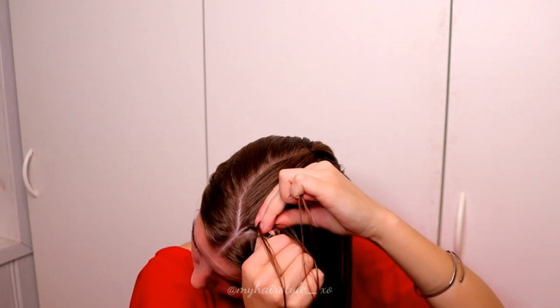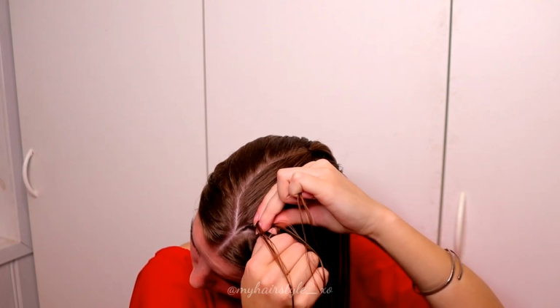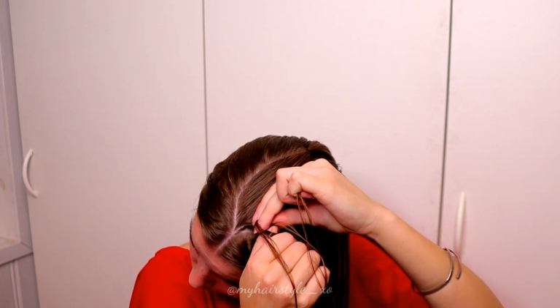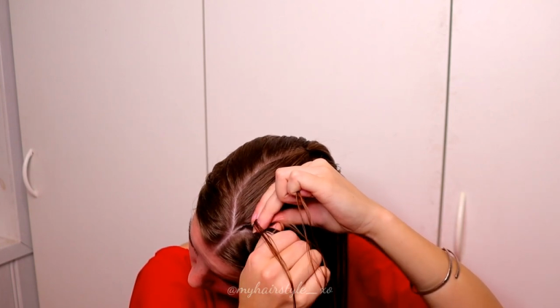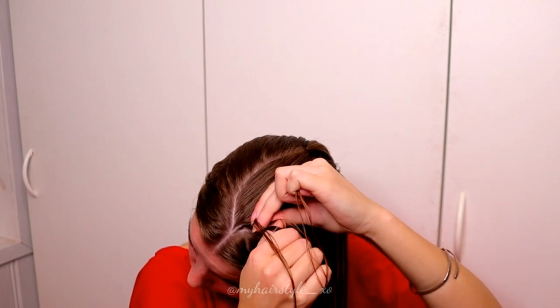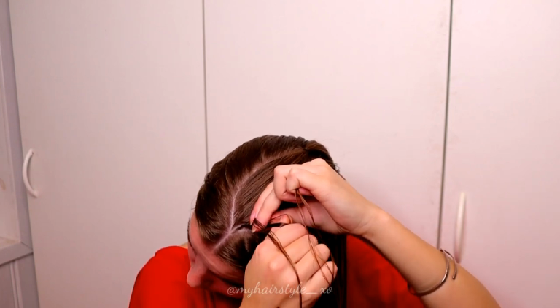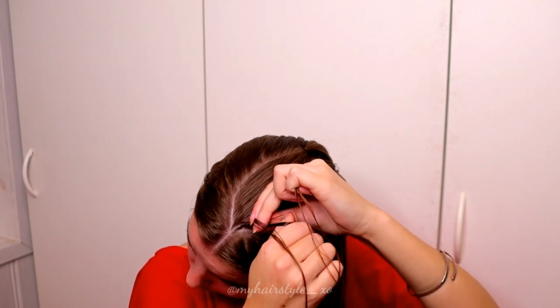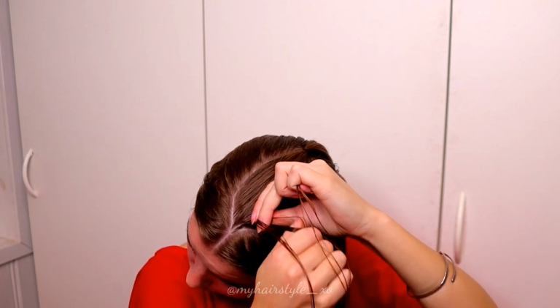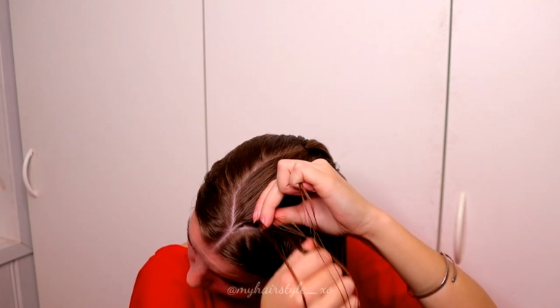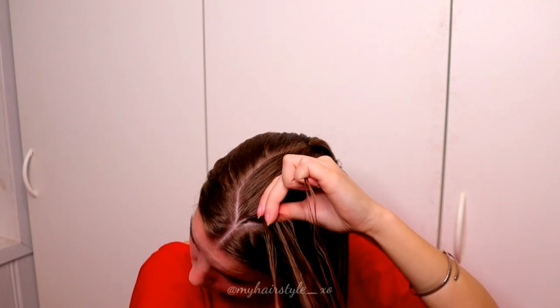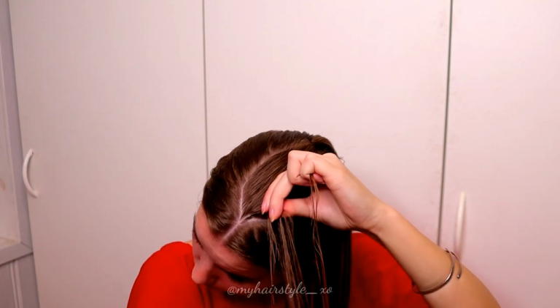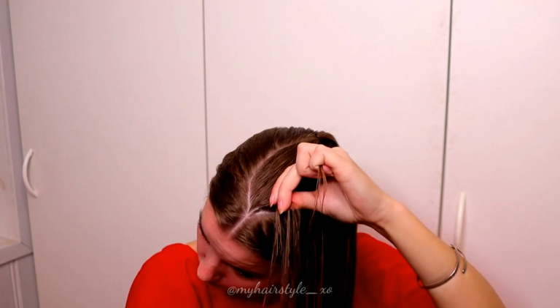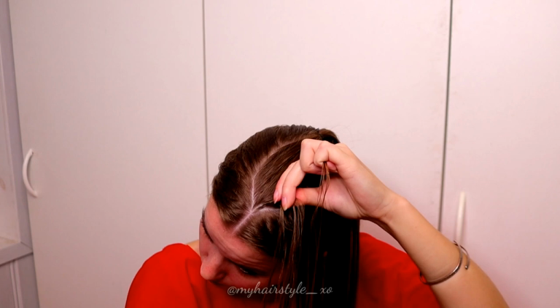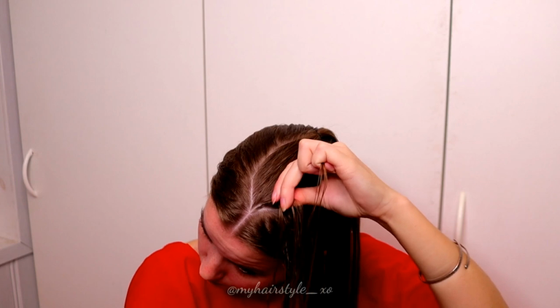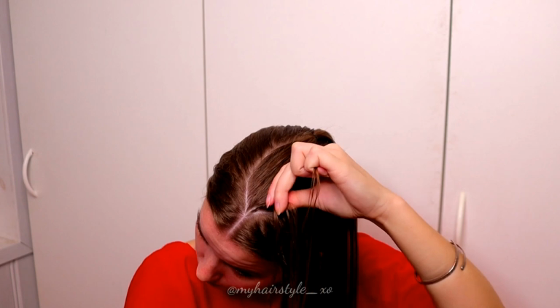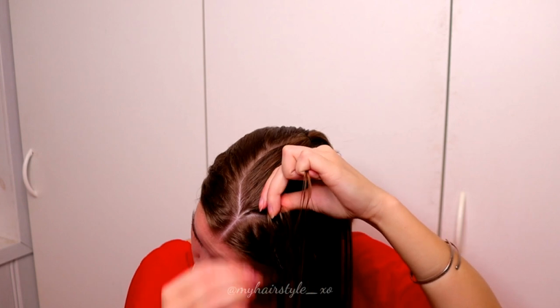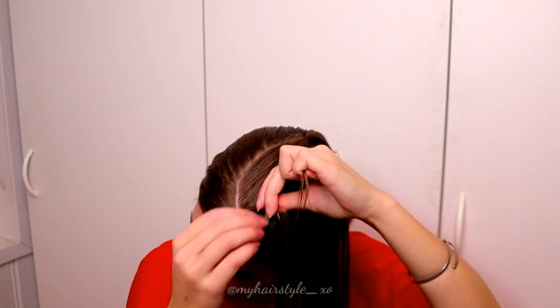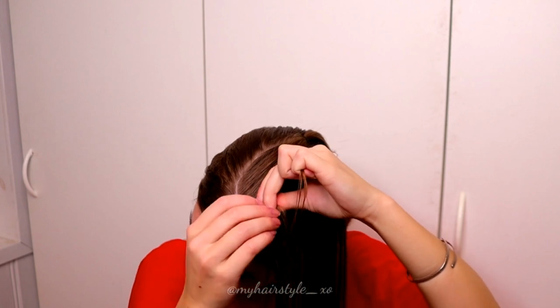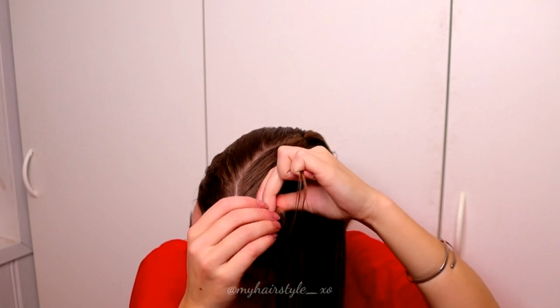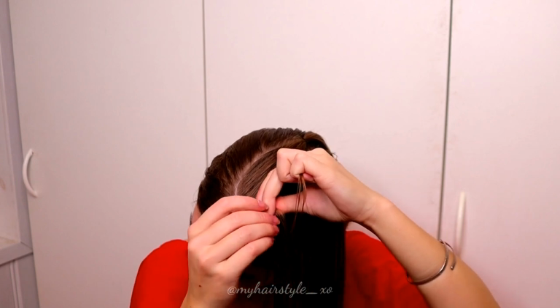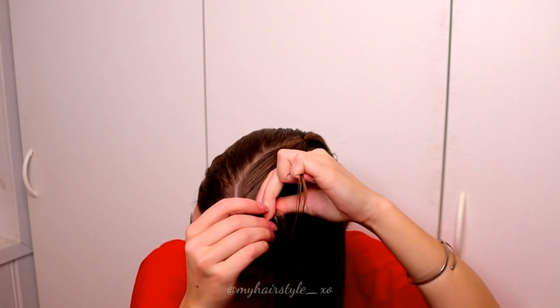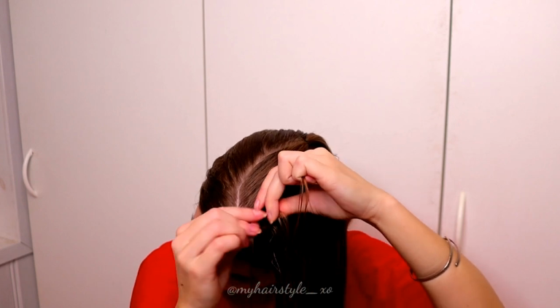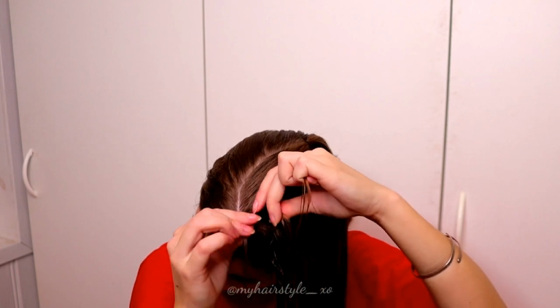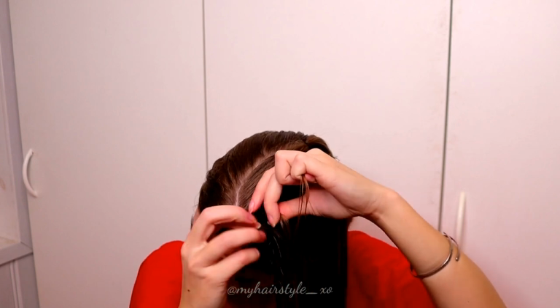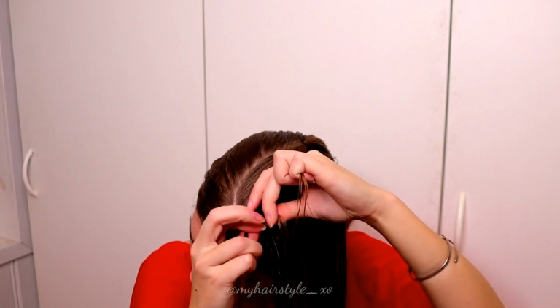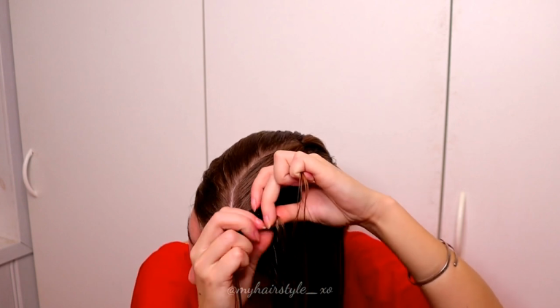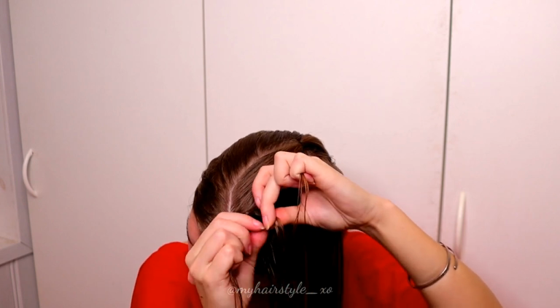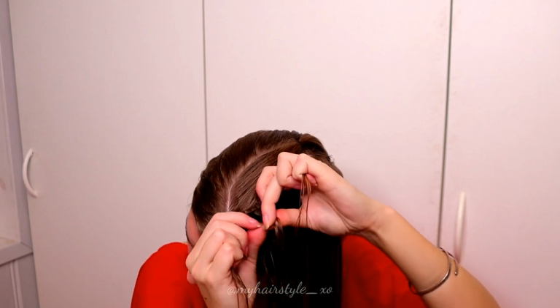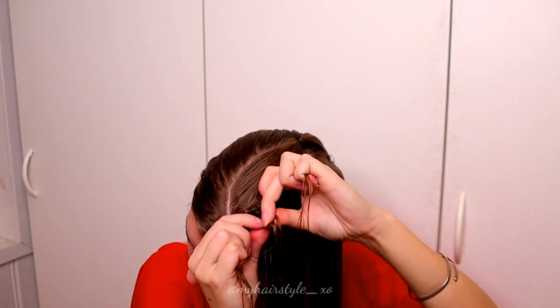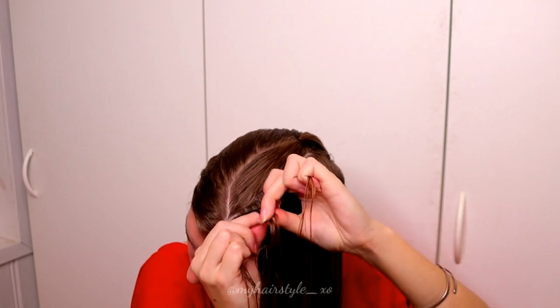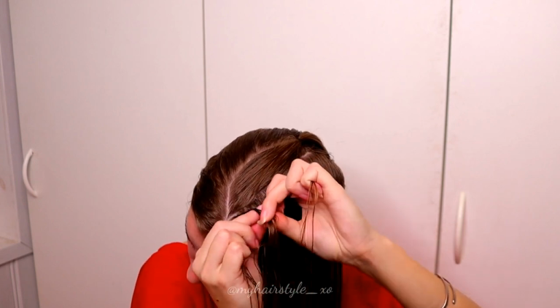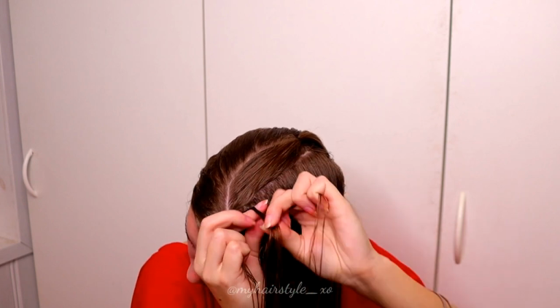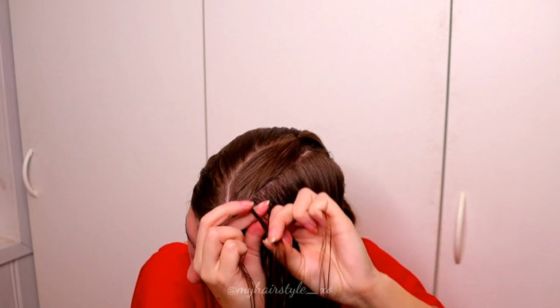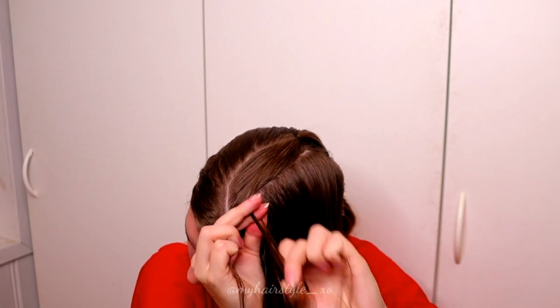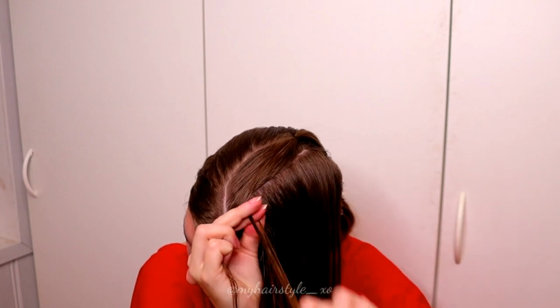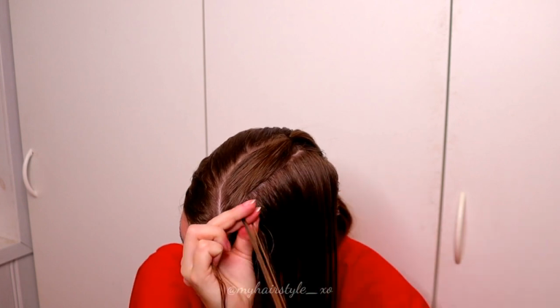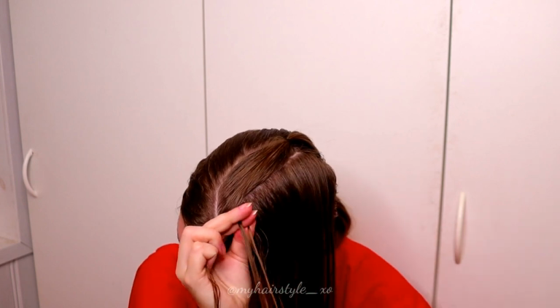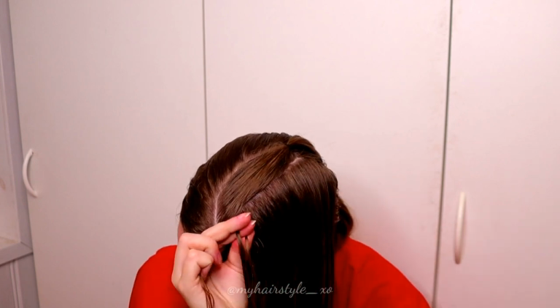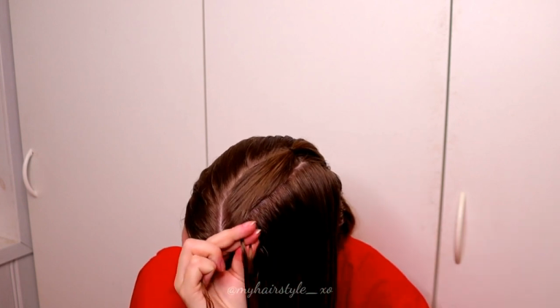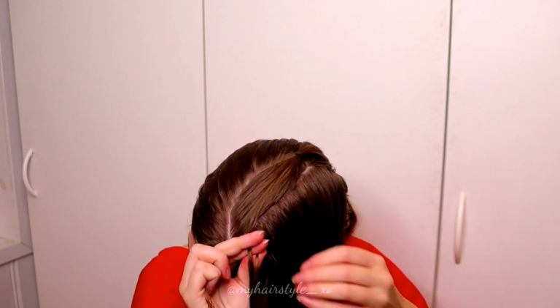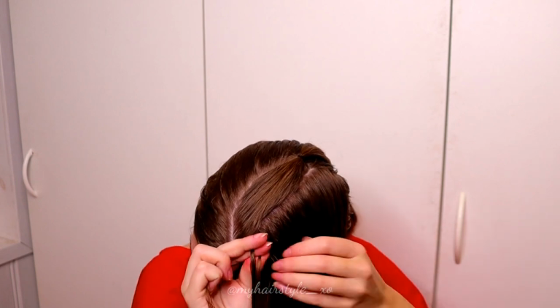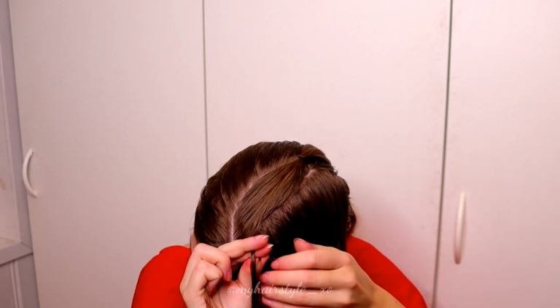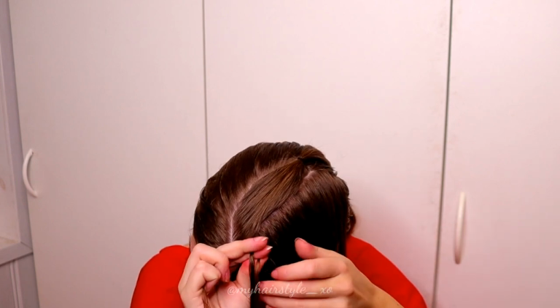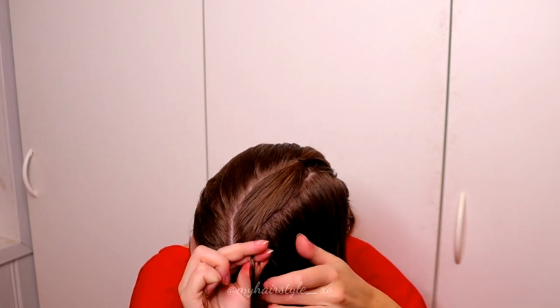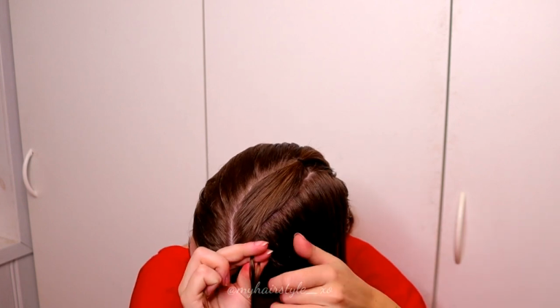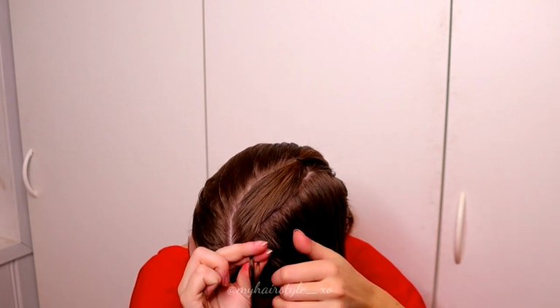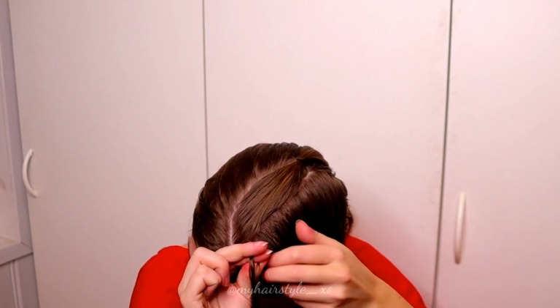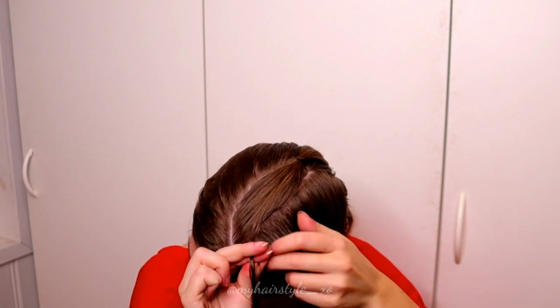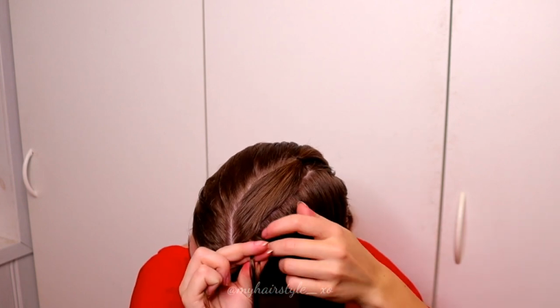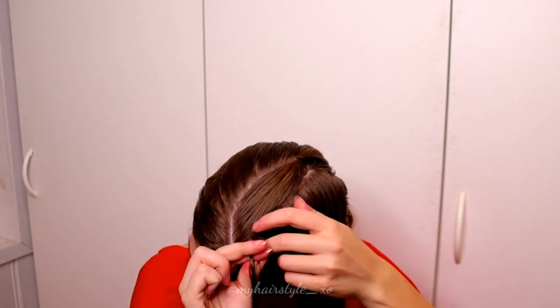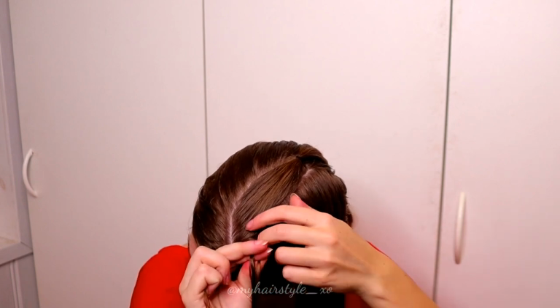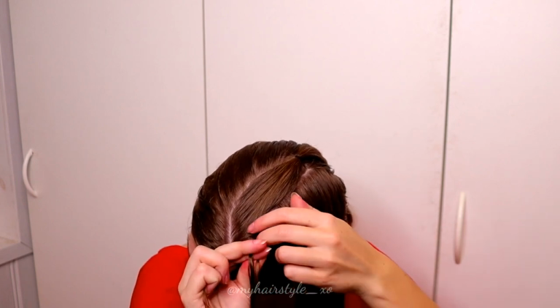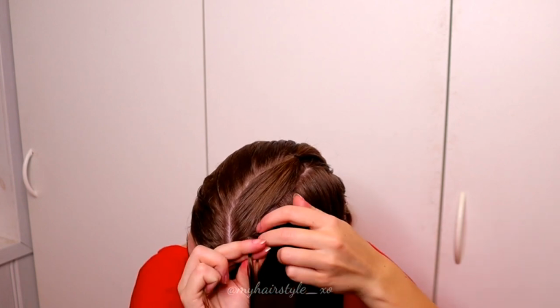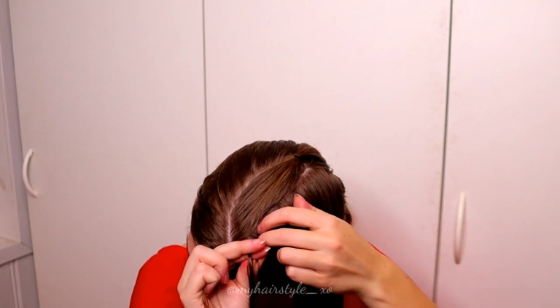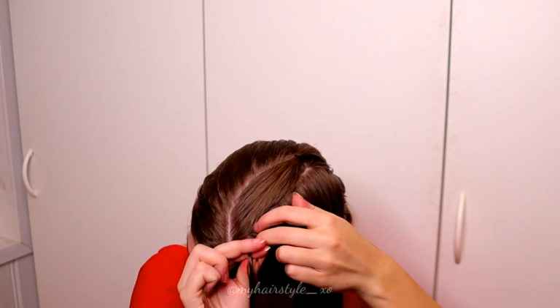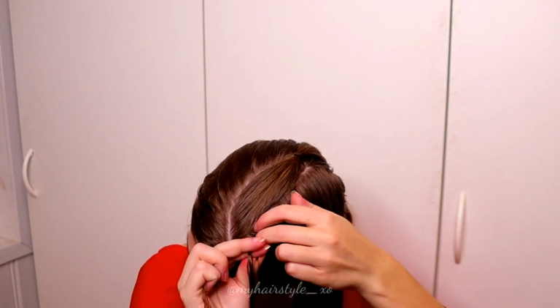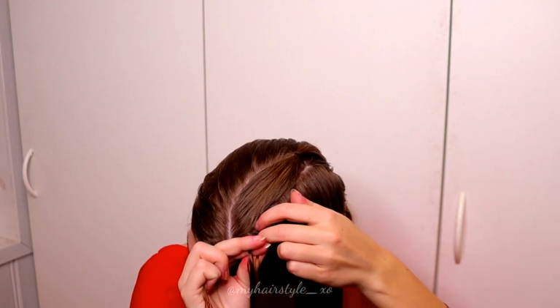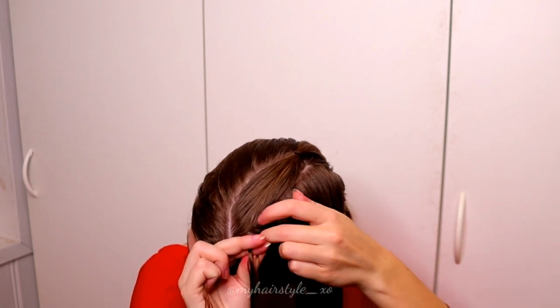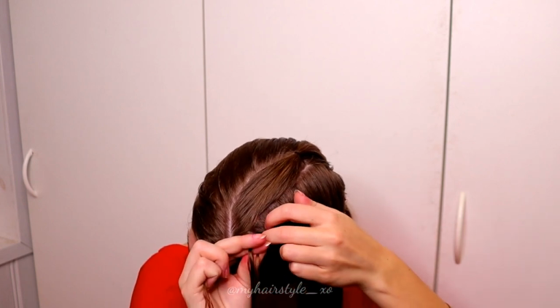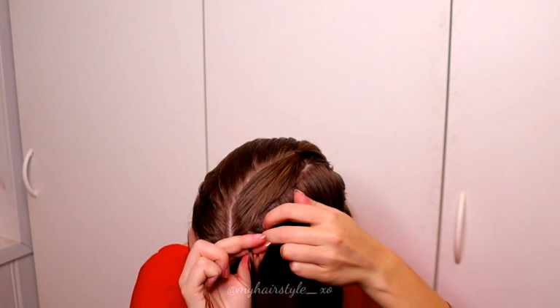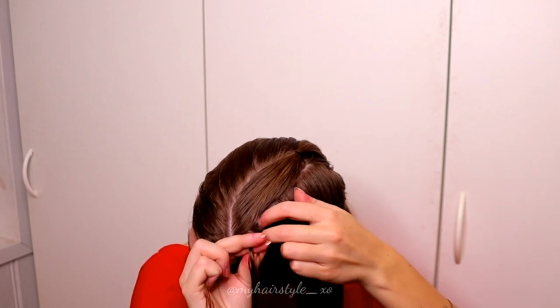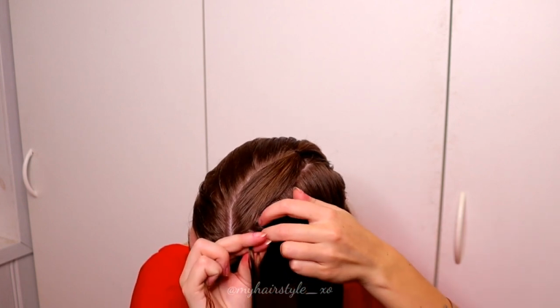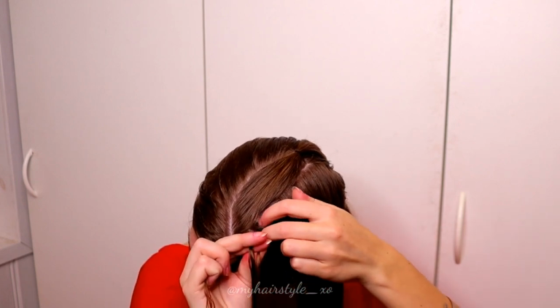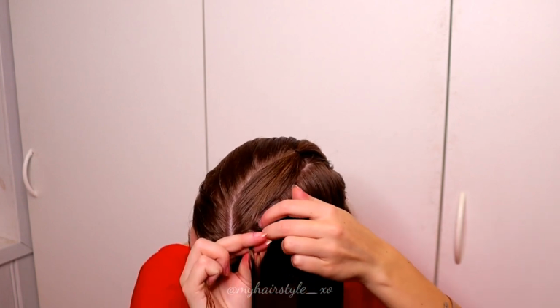So right under, add hair. Left under, add hair.